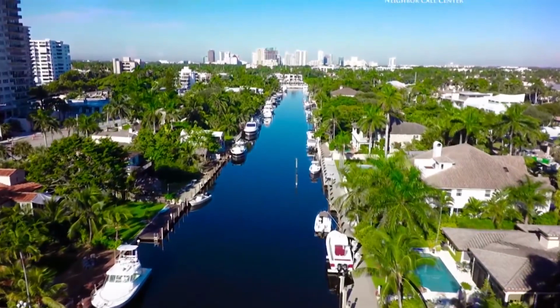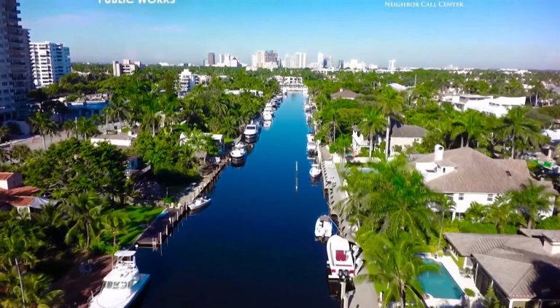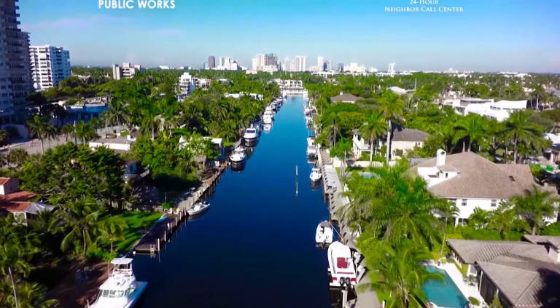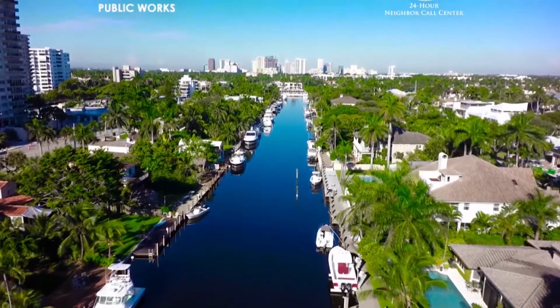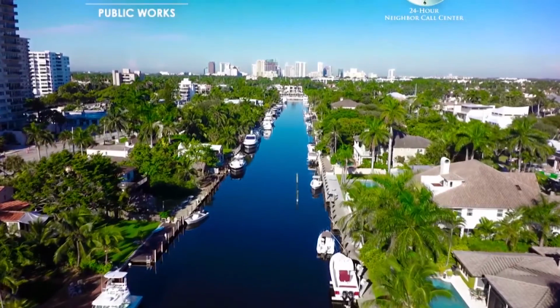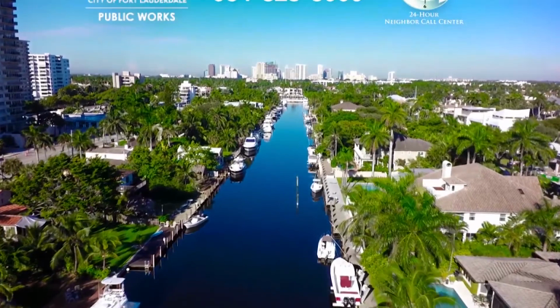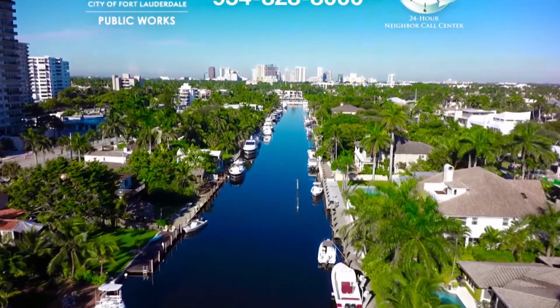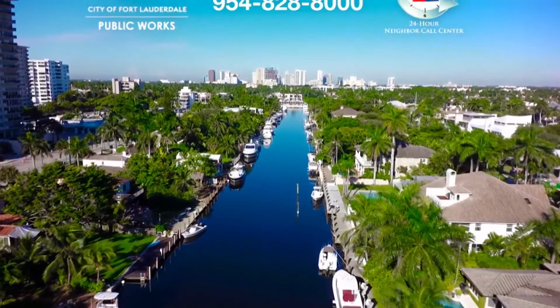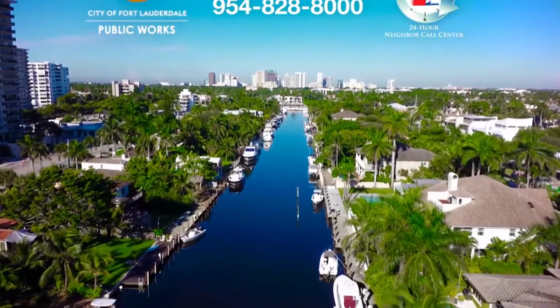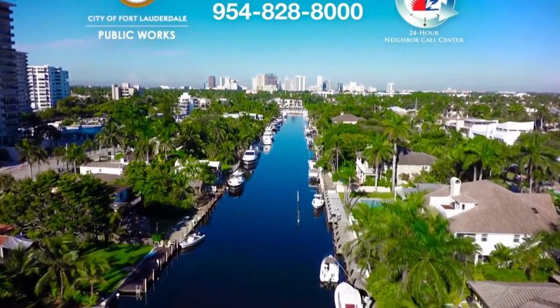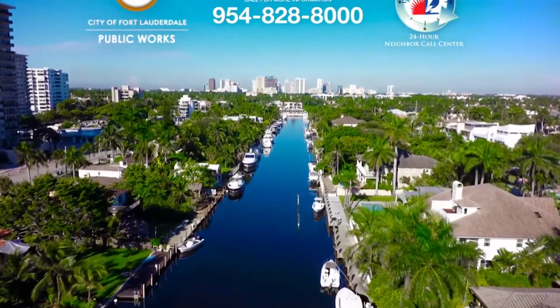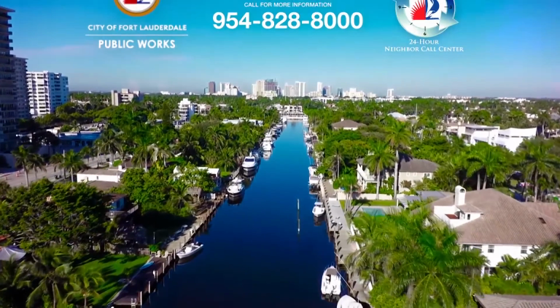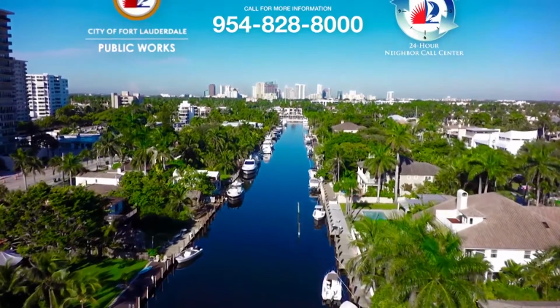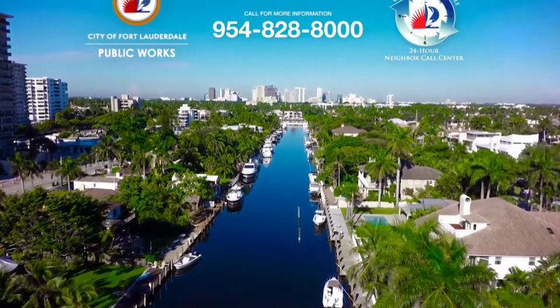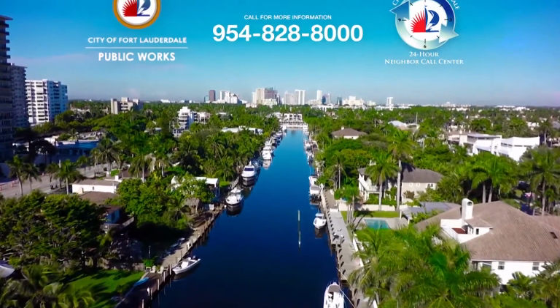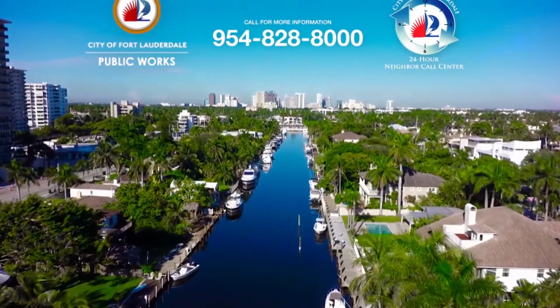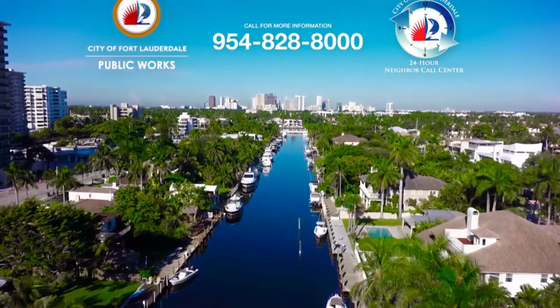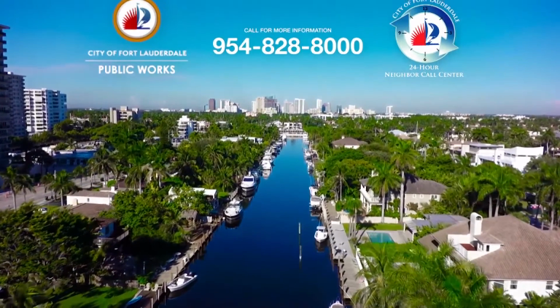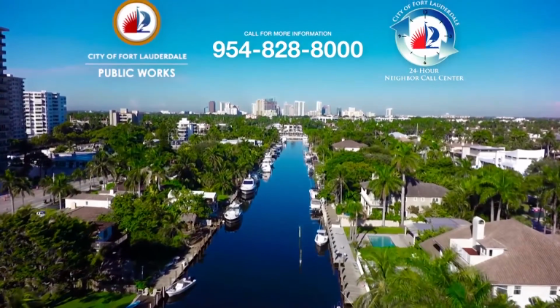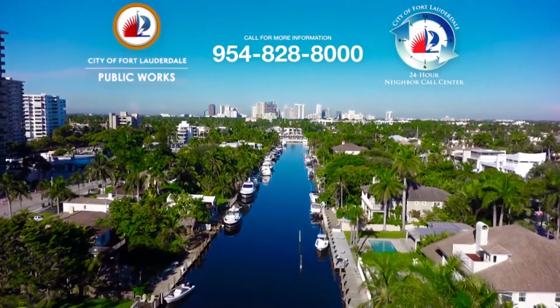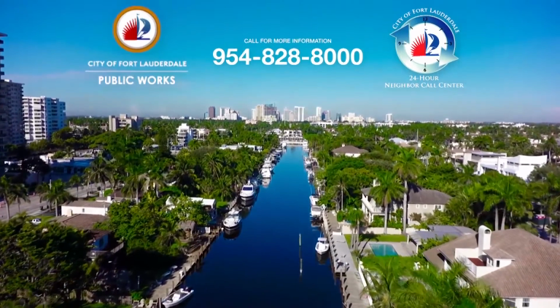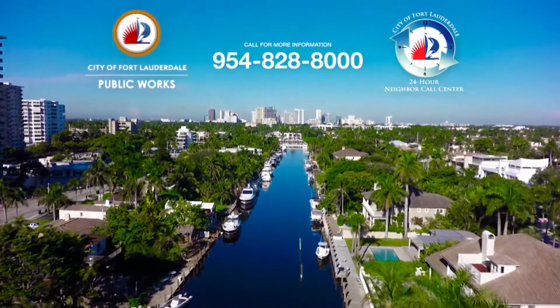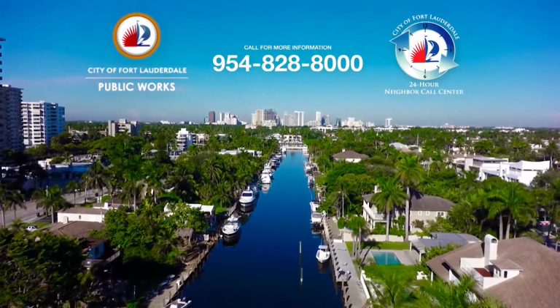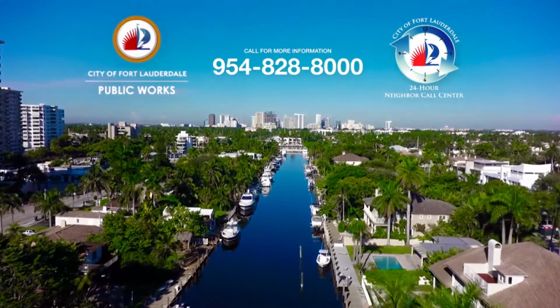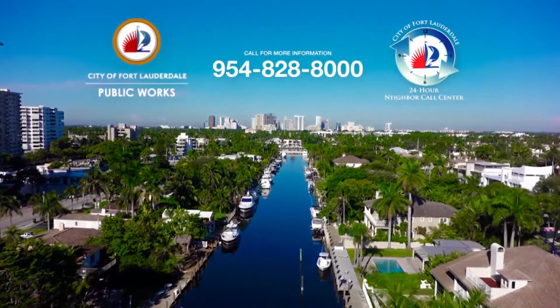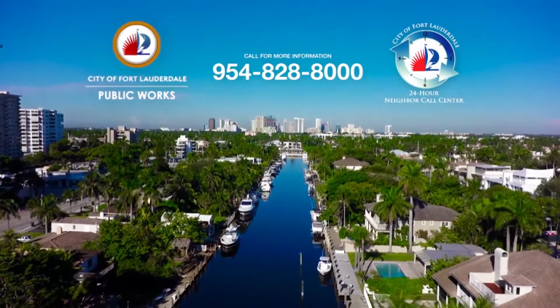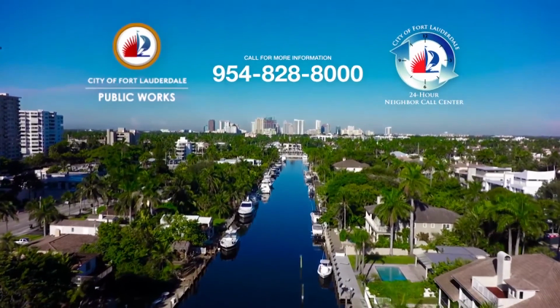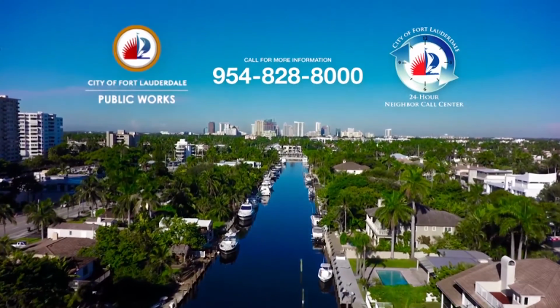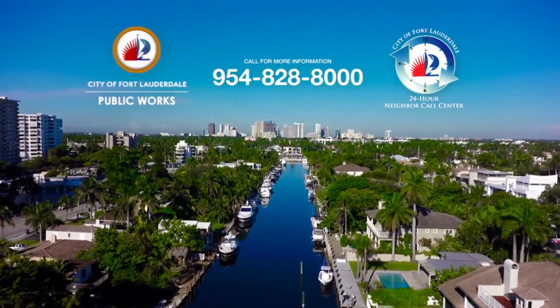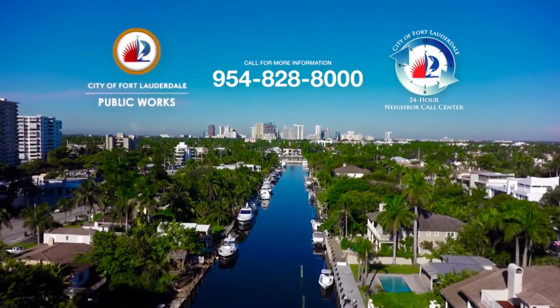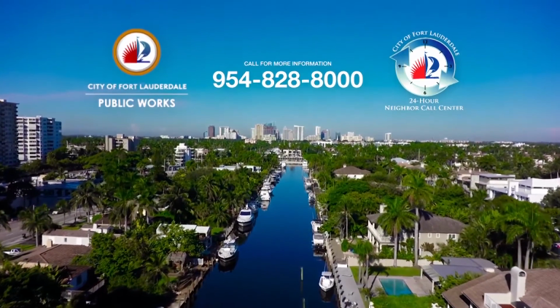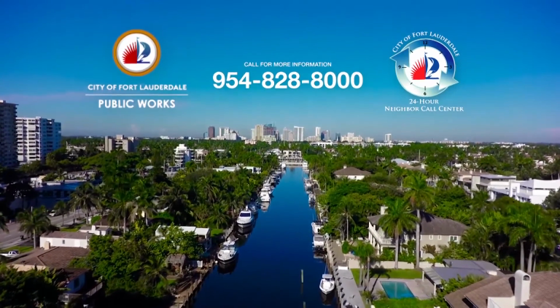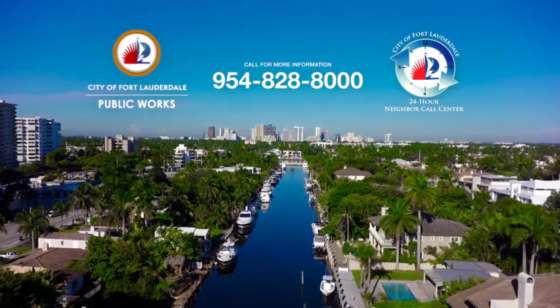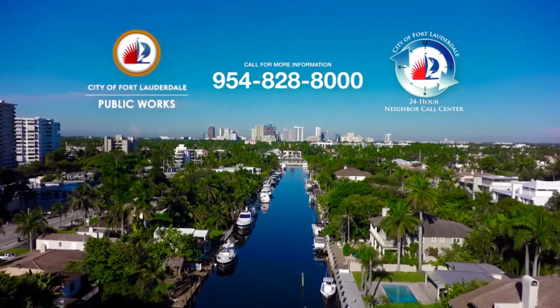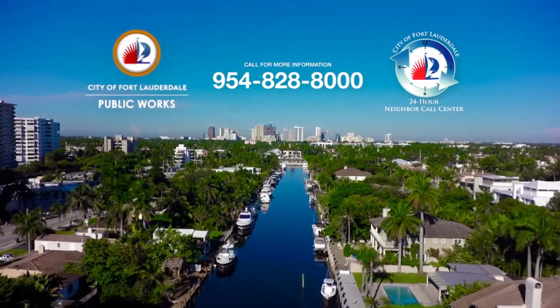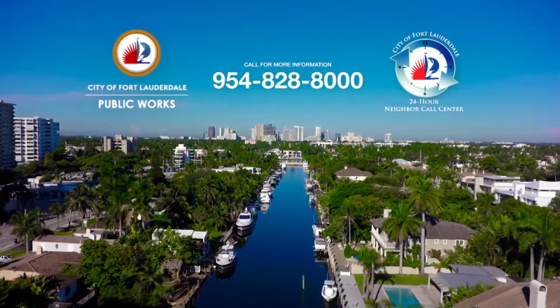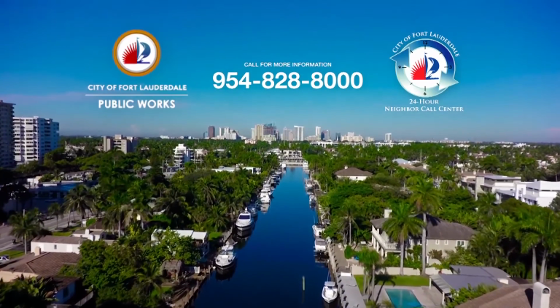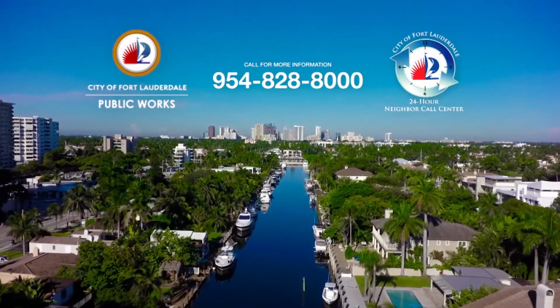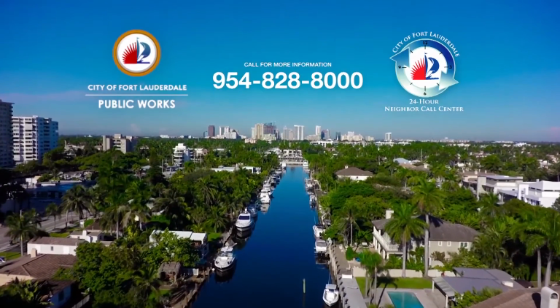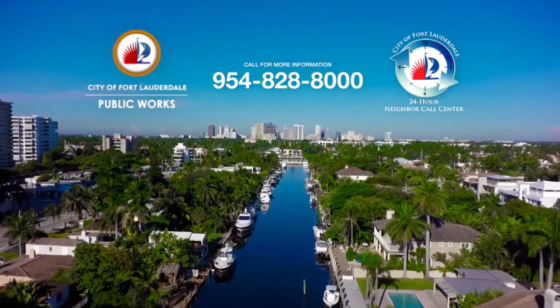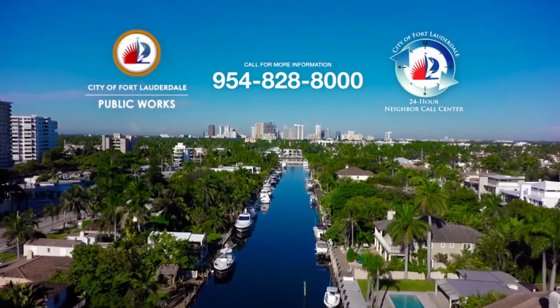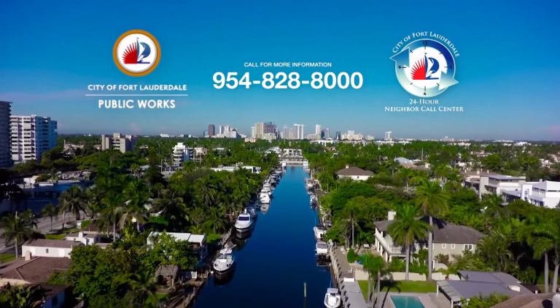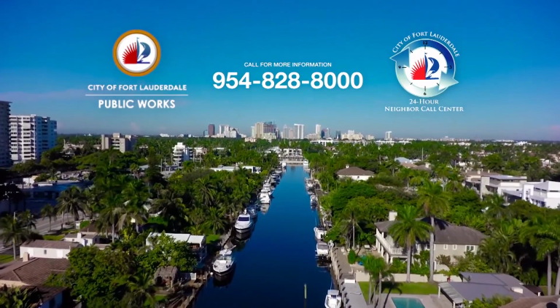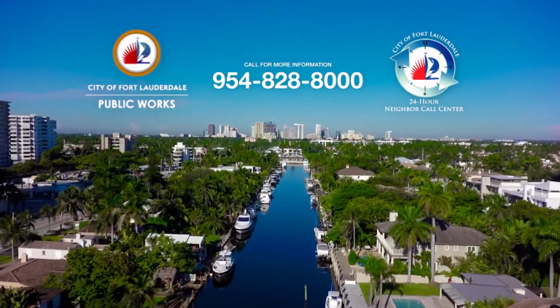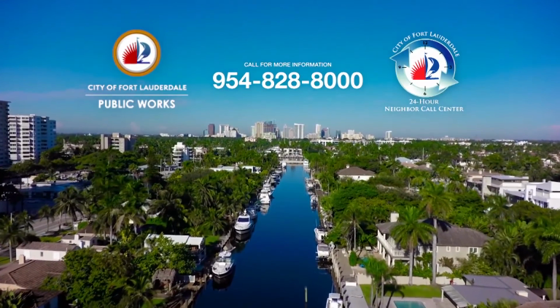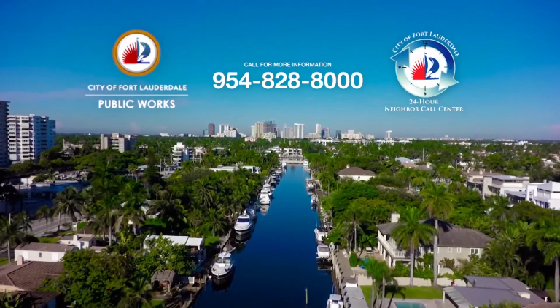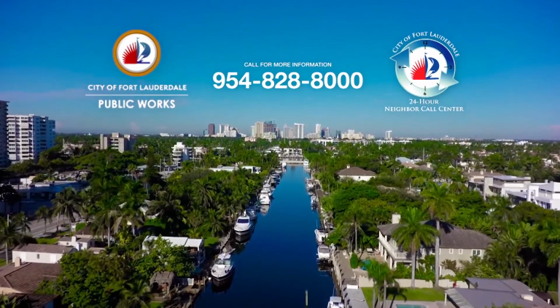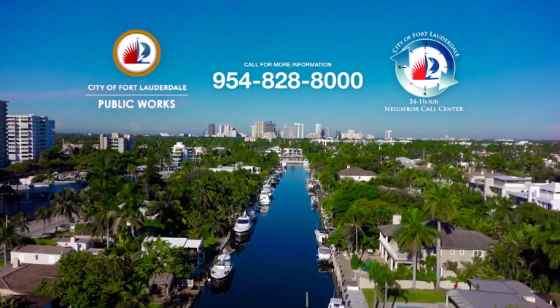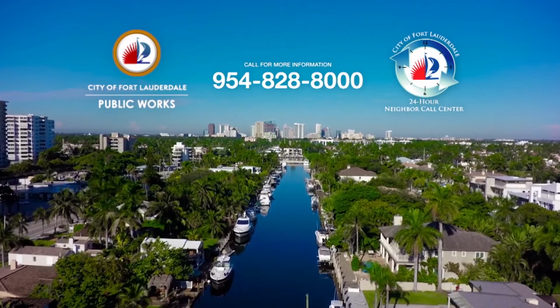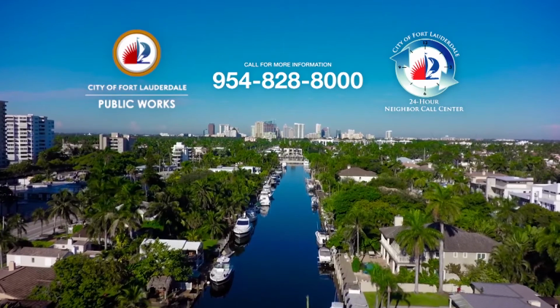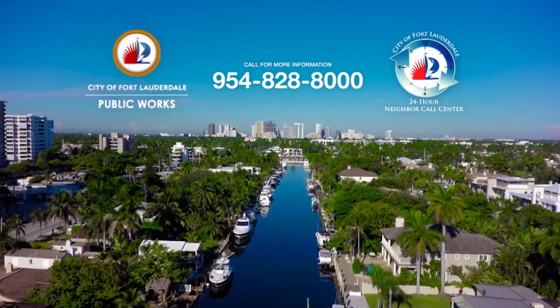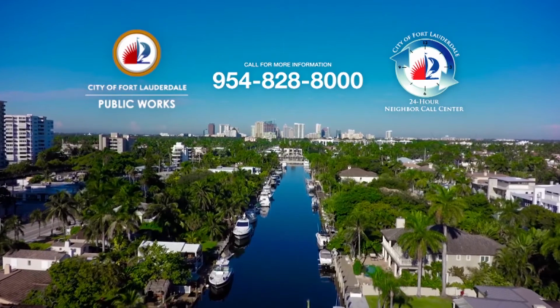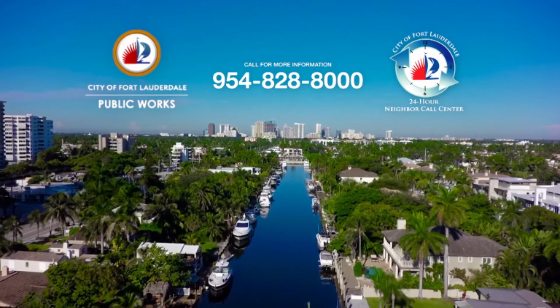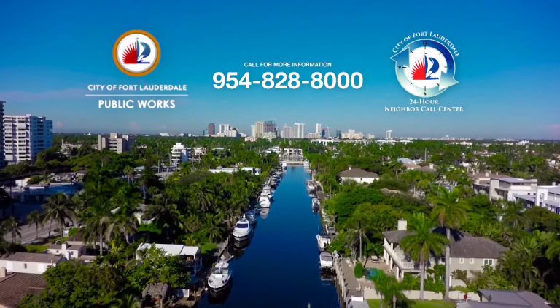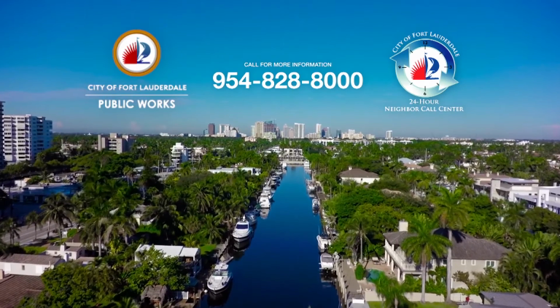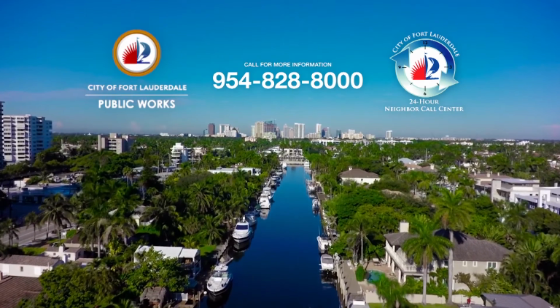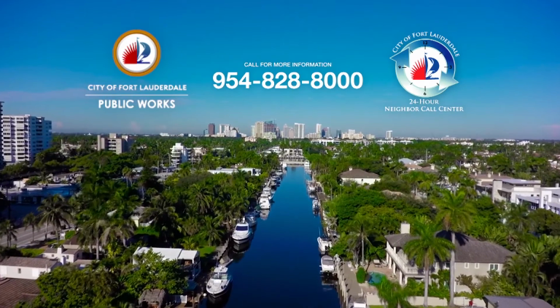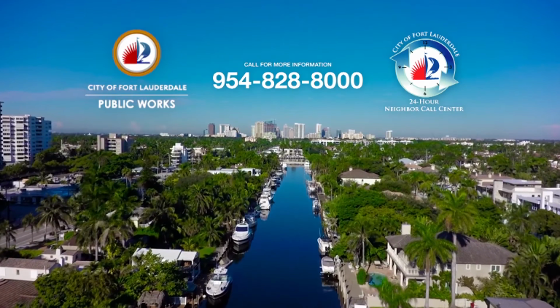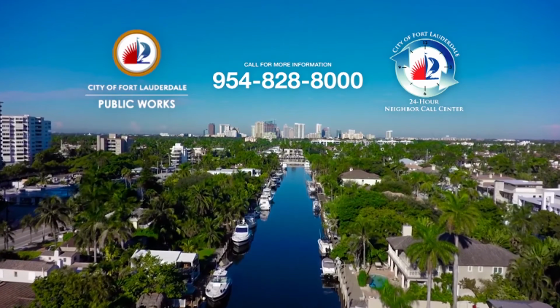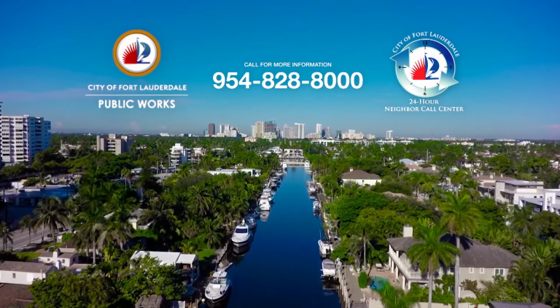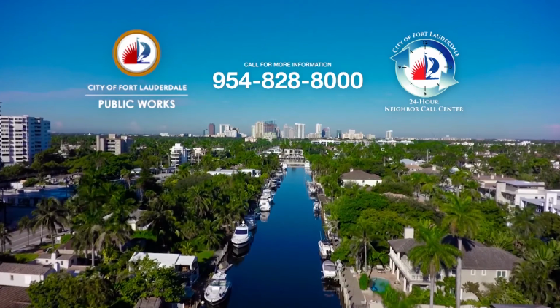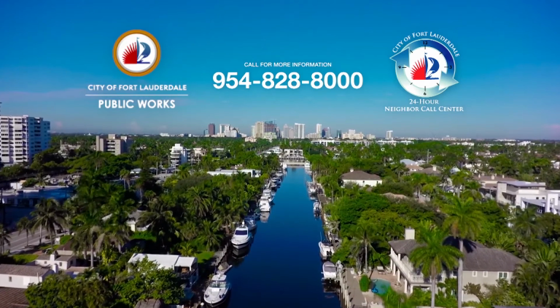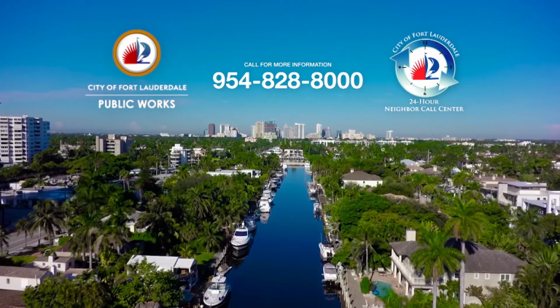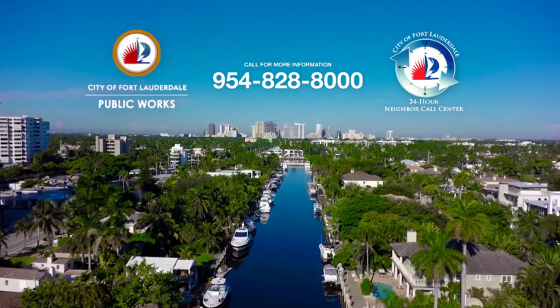If you have questions, please call our 24-hour neighbor call center at 954-828-8000.